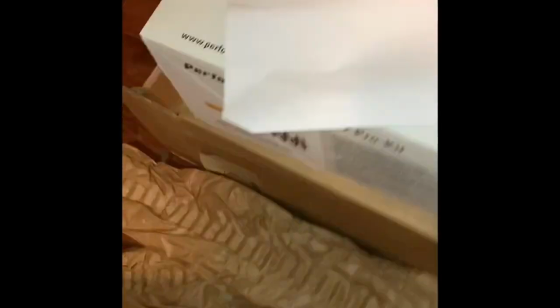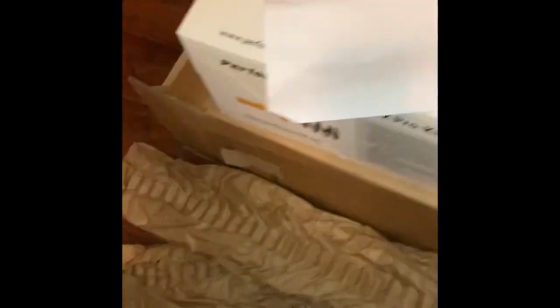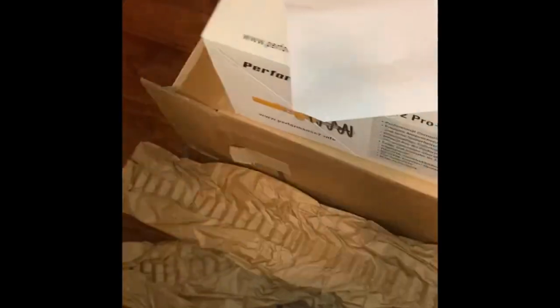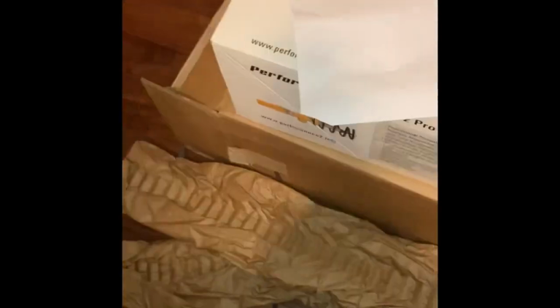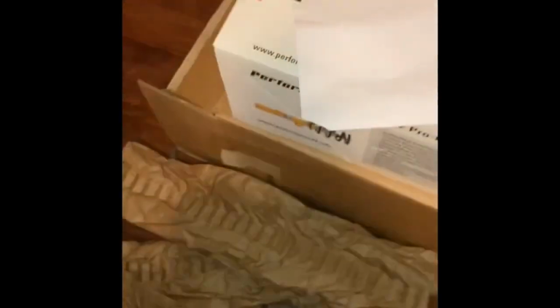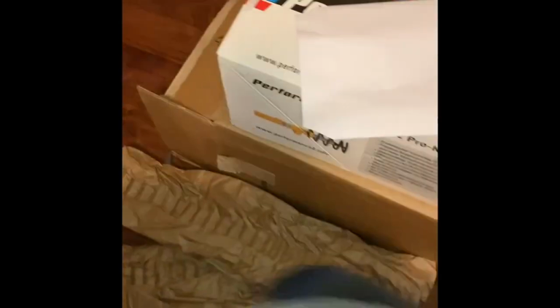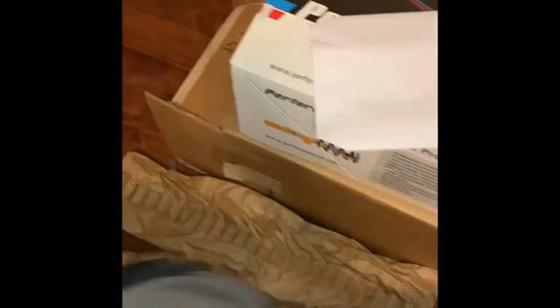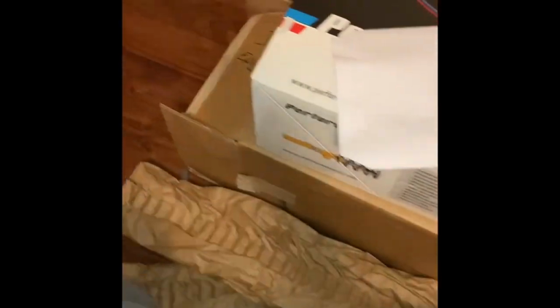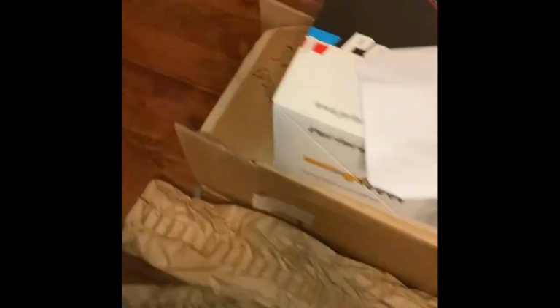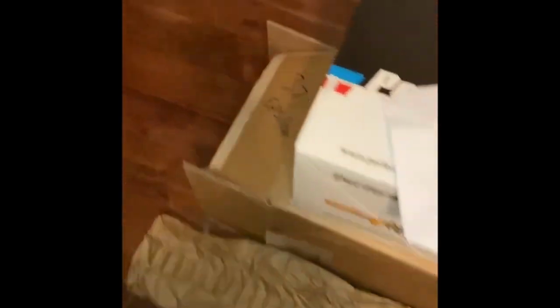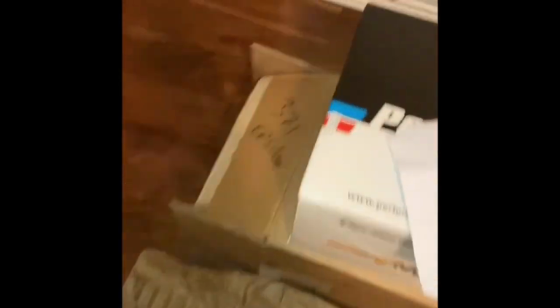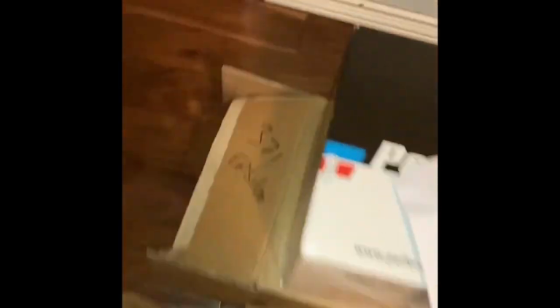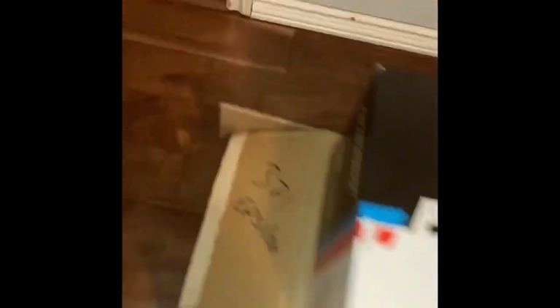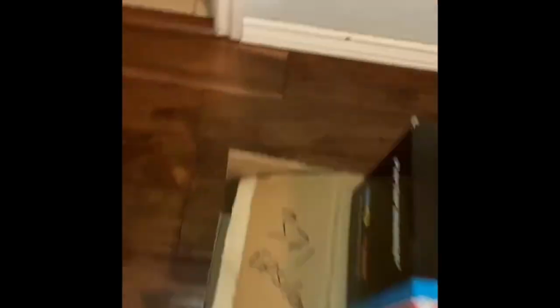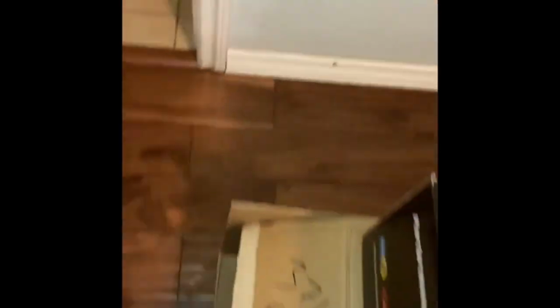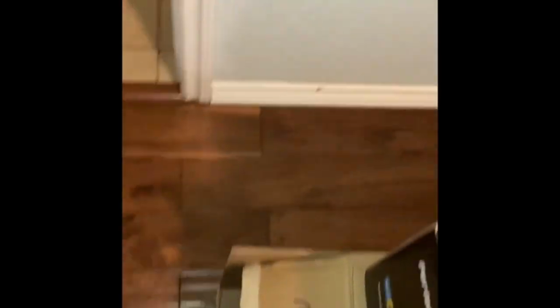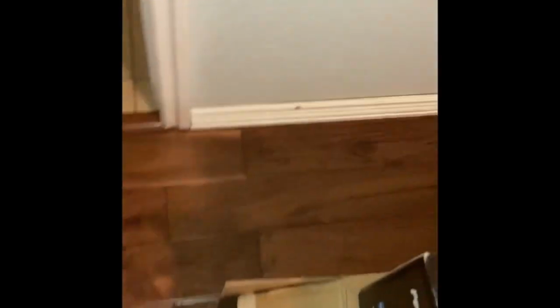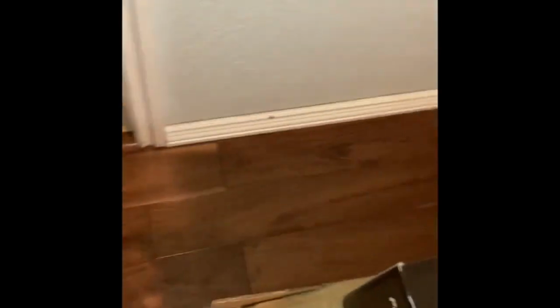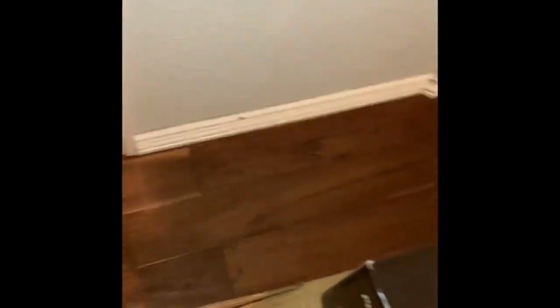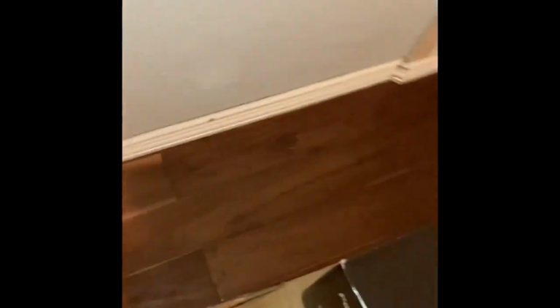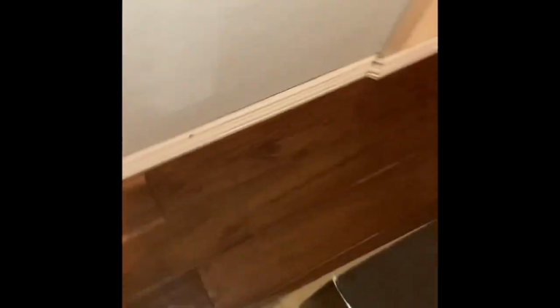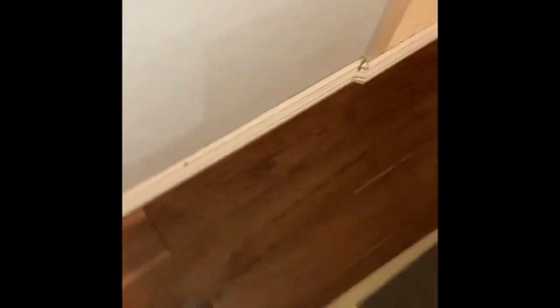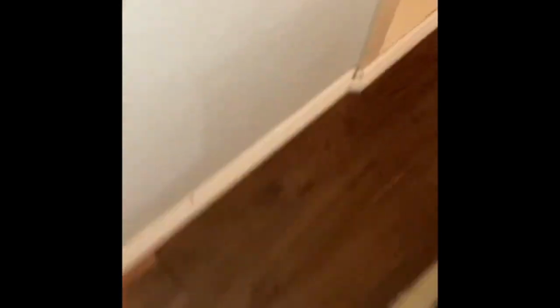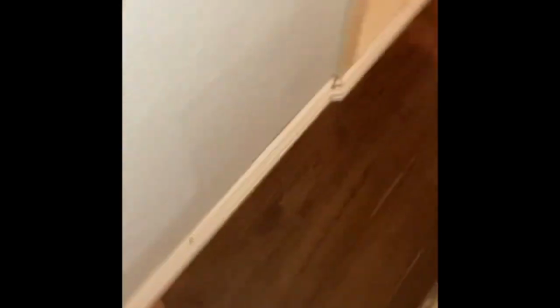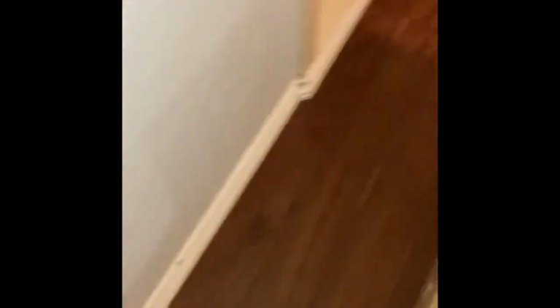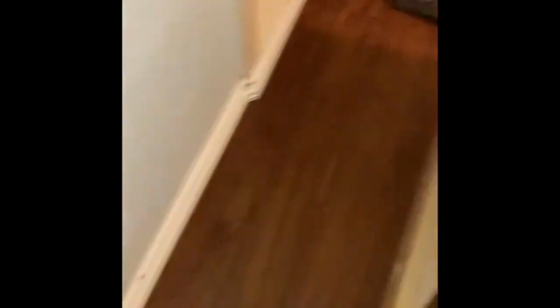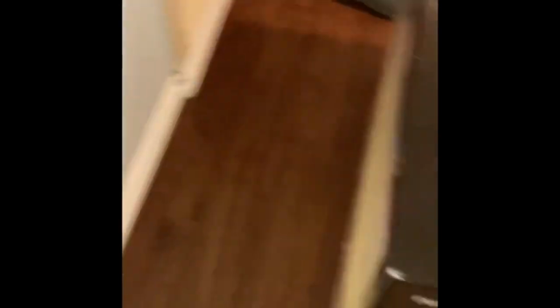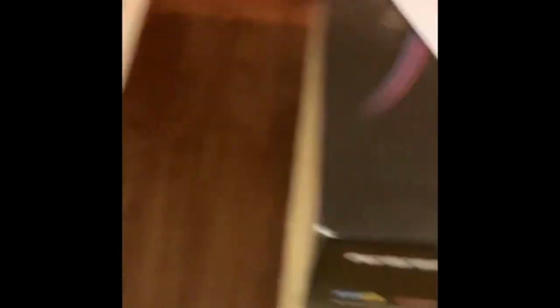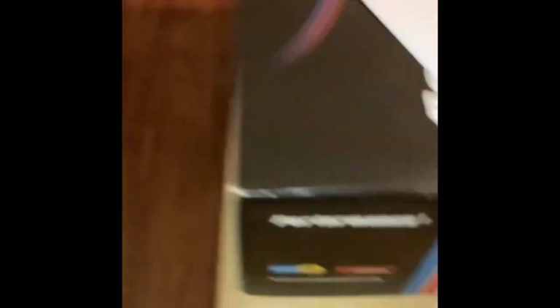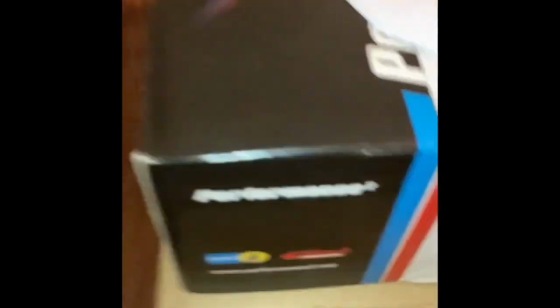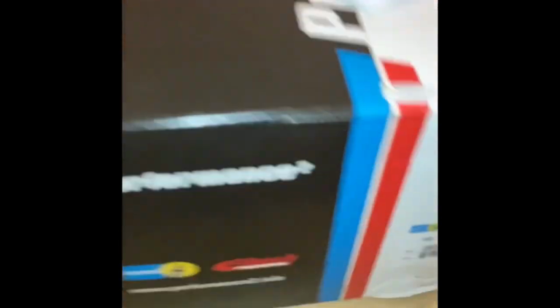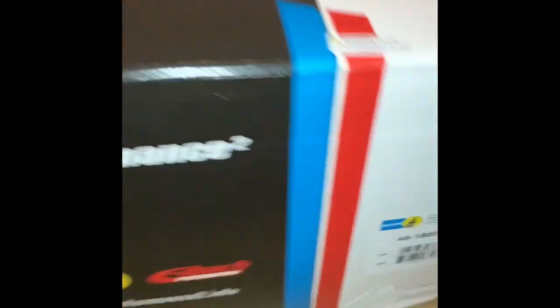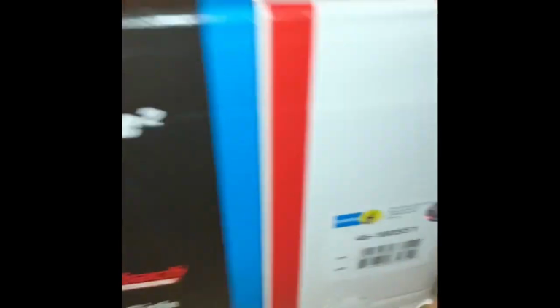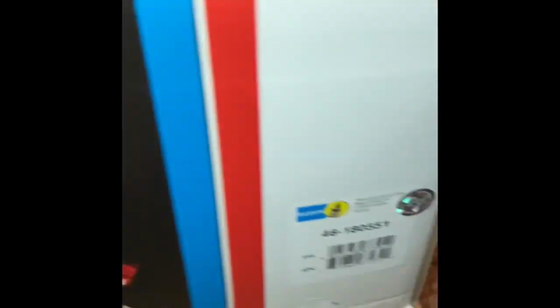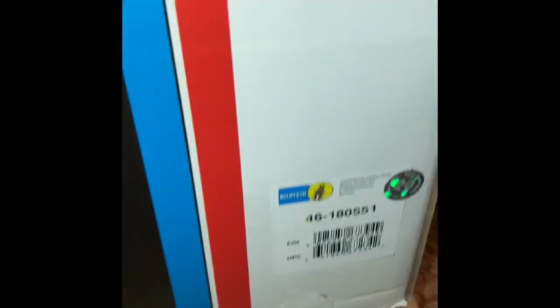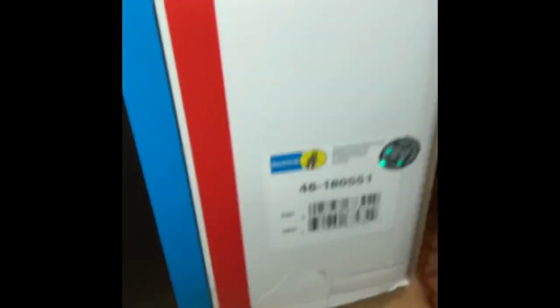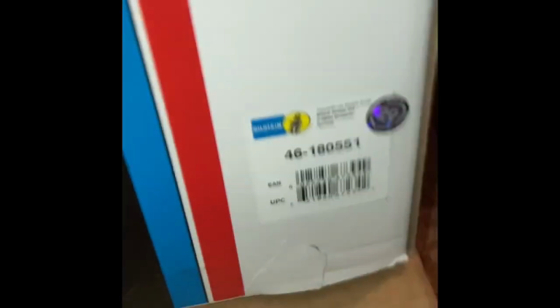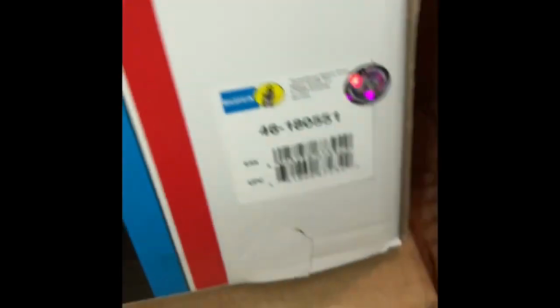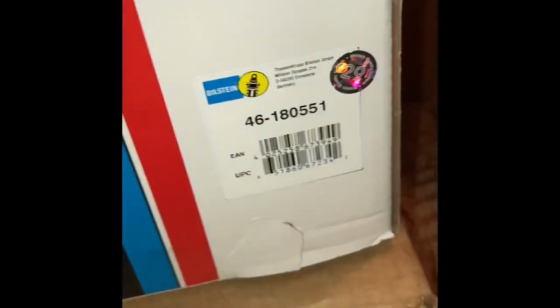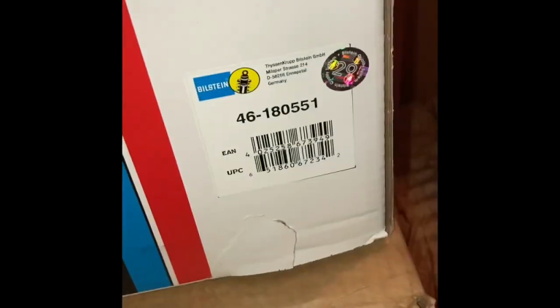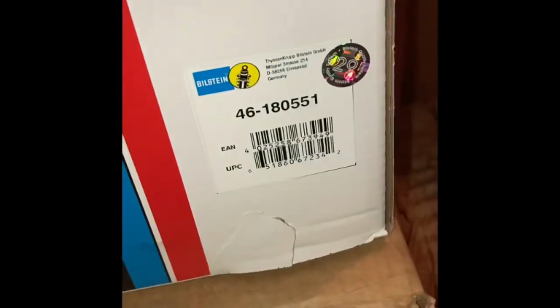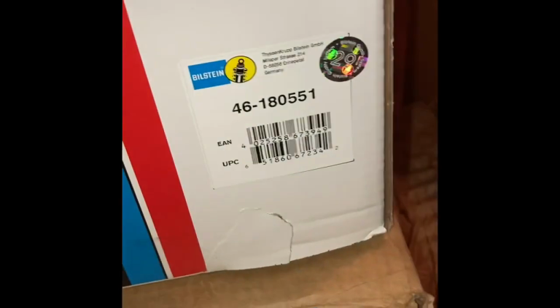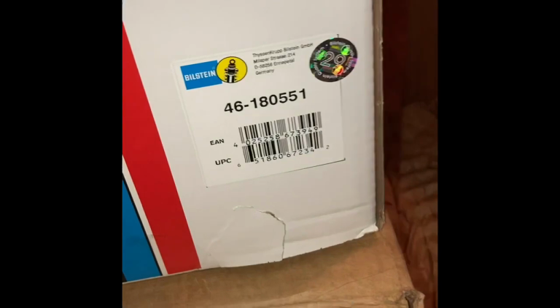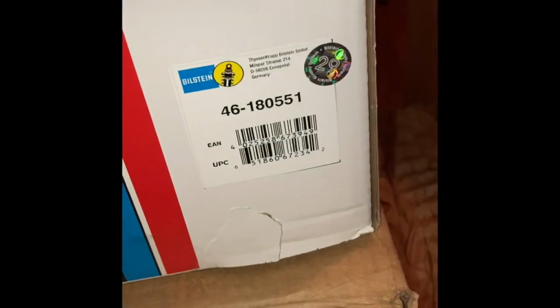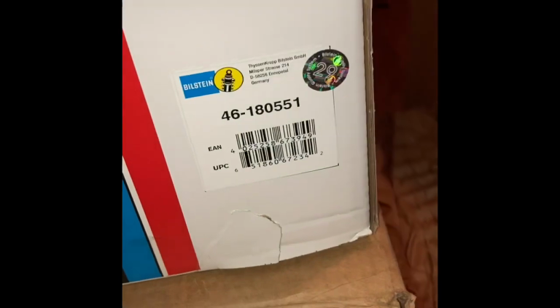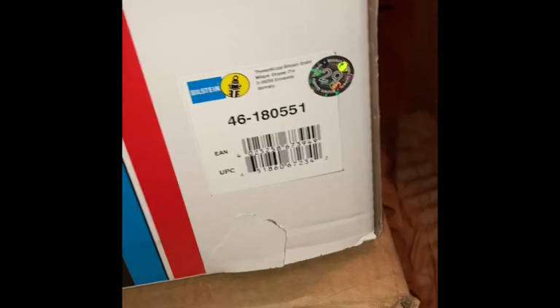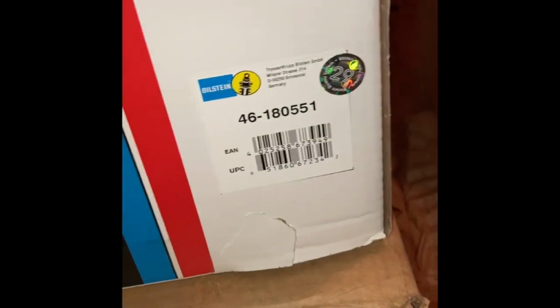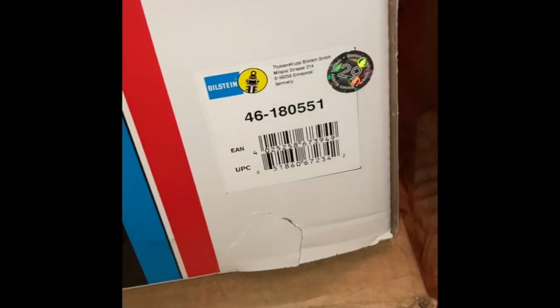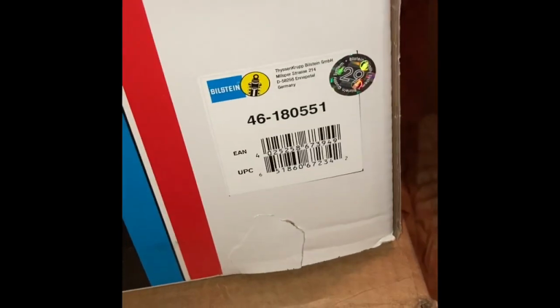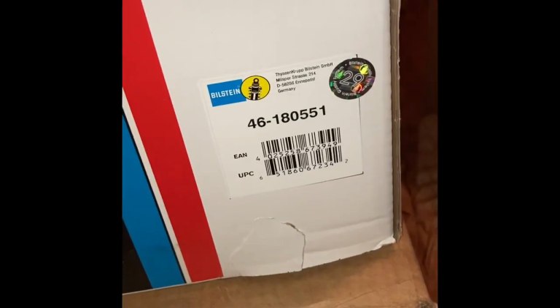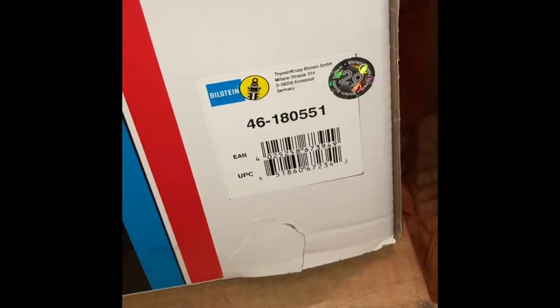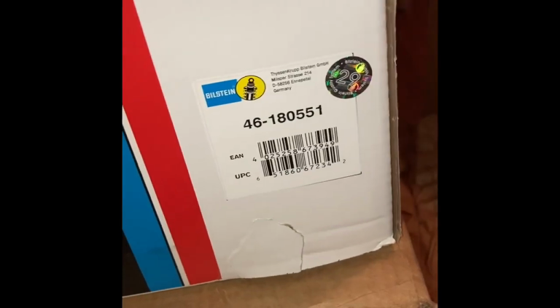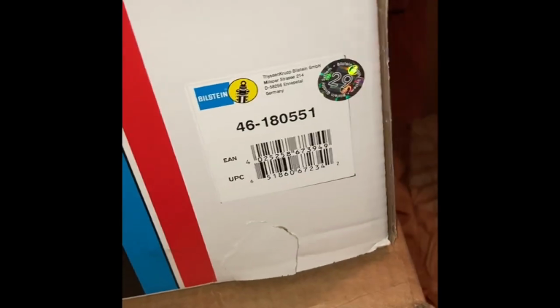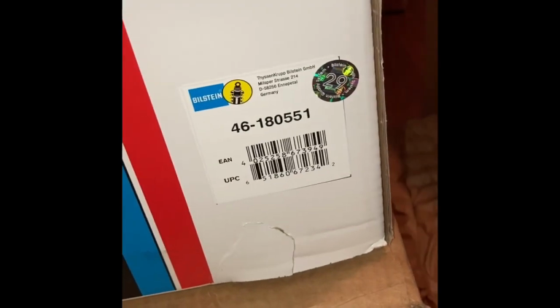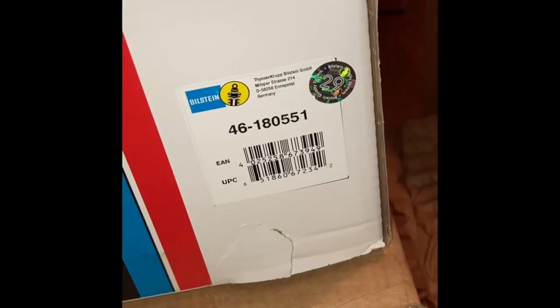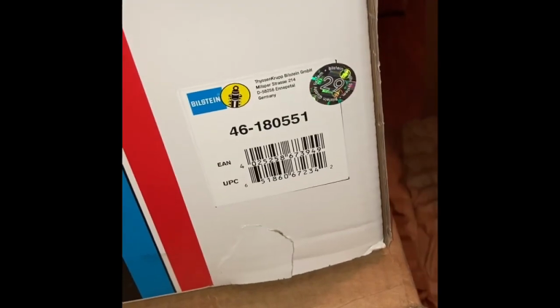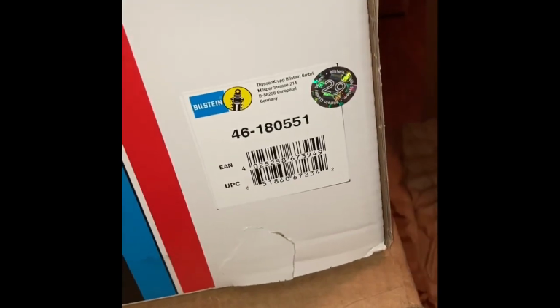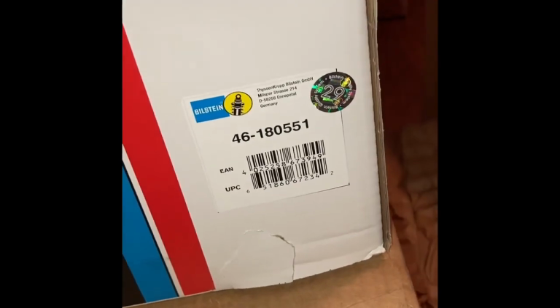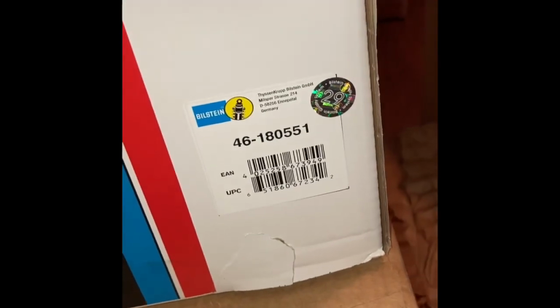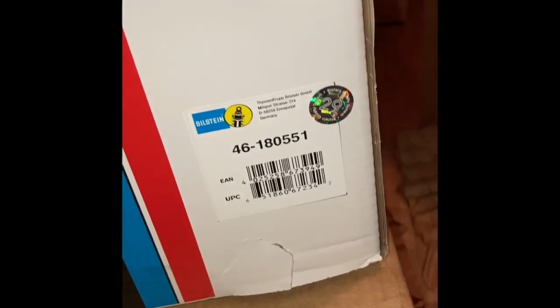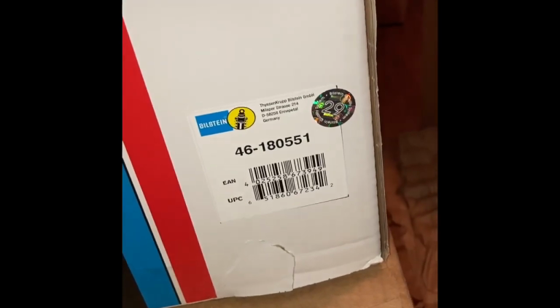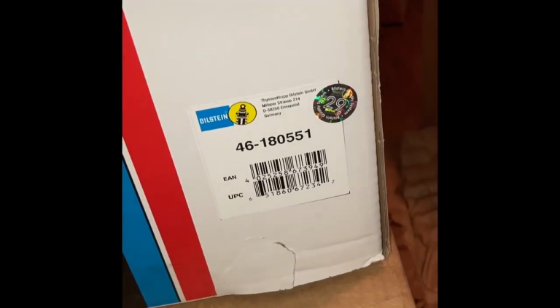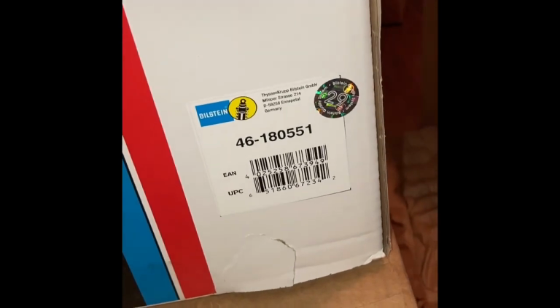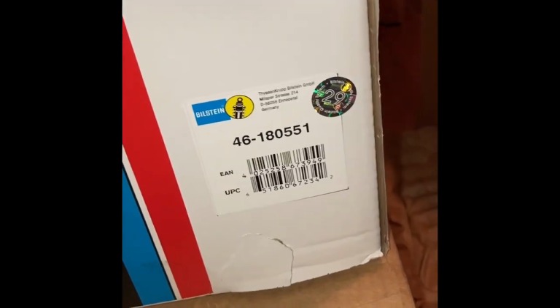I feel like I'm opening up a PlayStation for the first time 20 years ago.